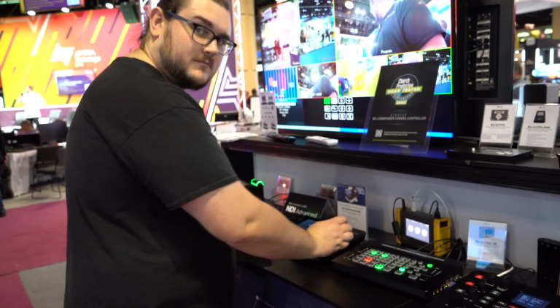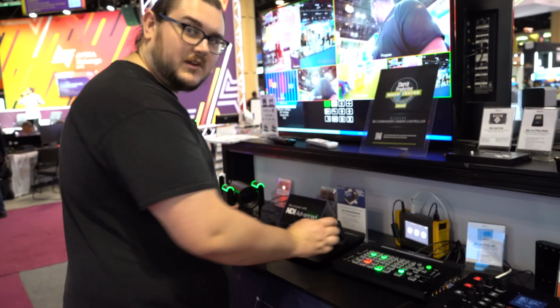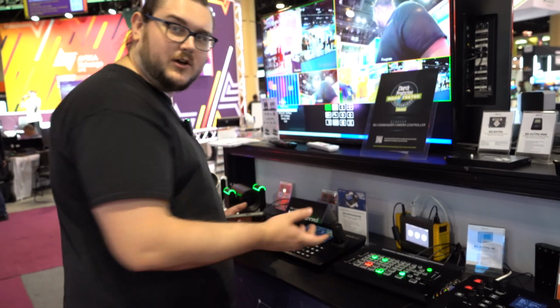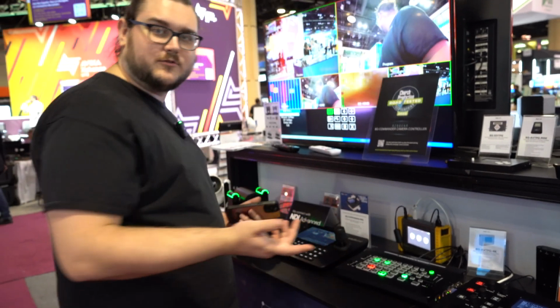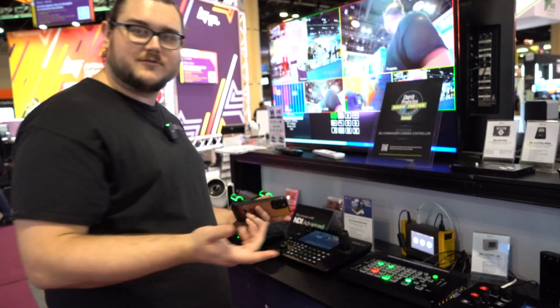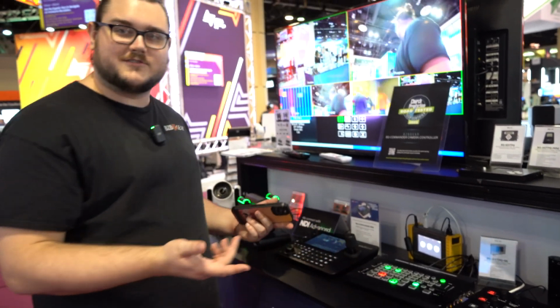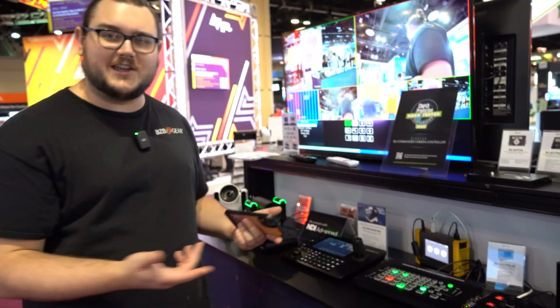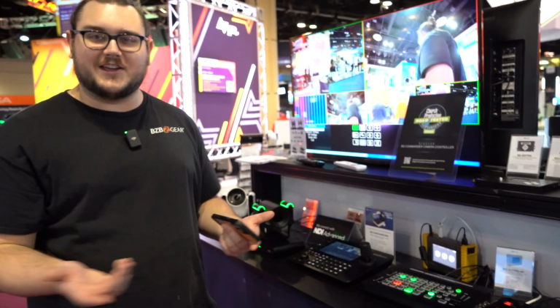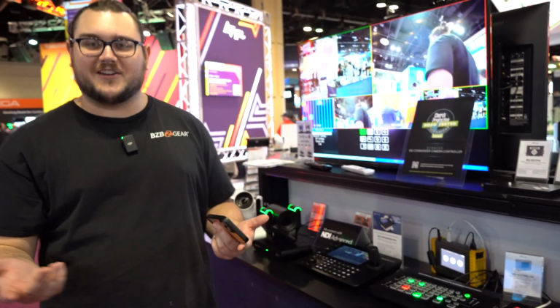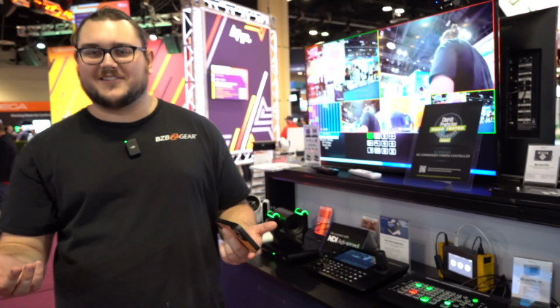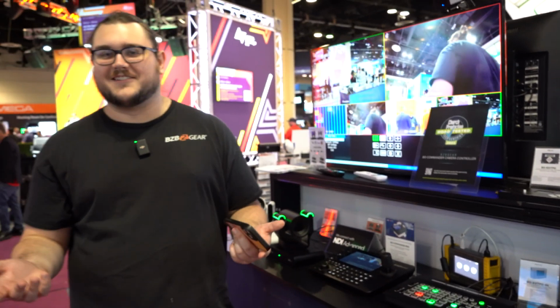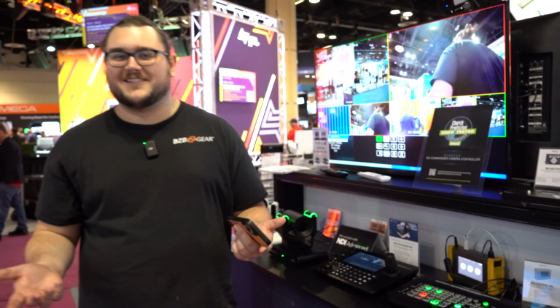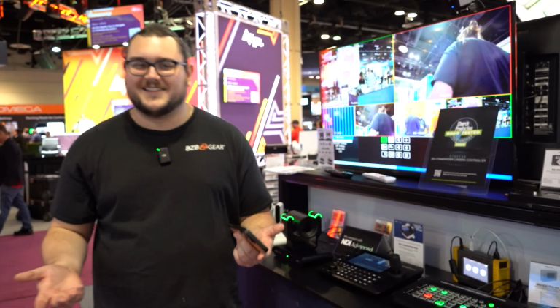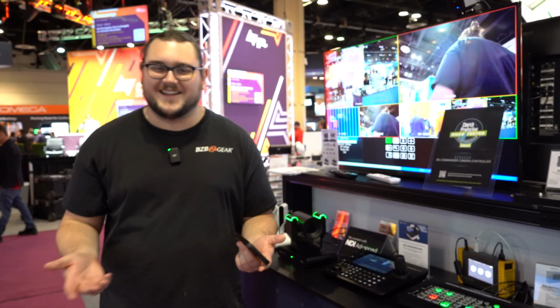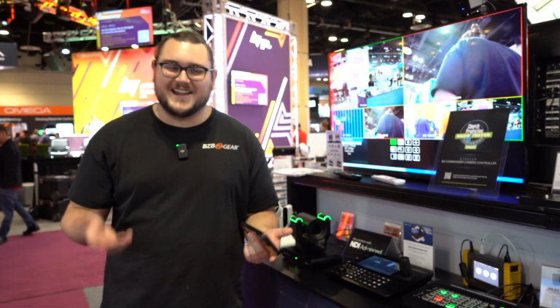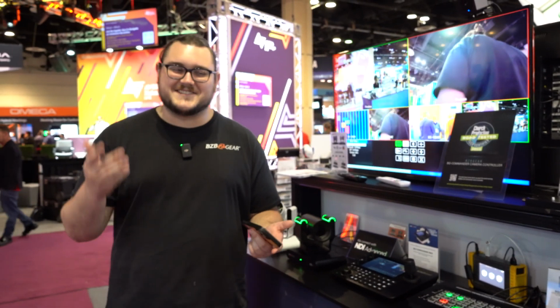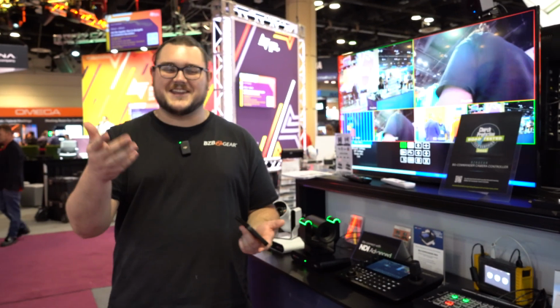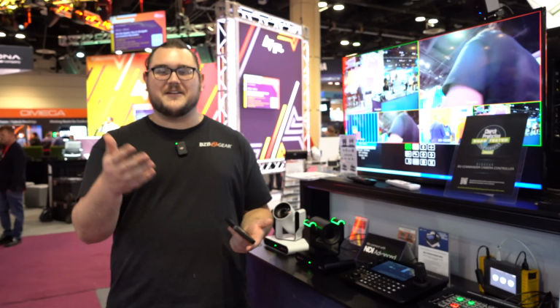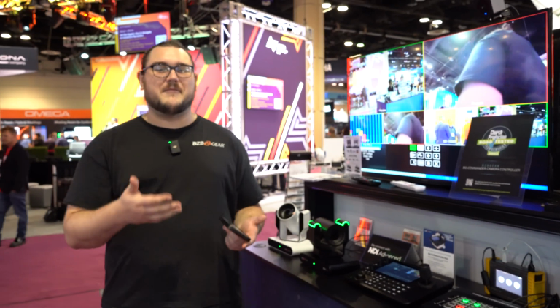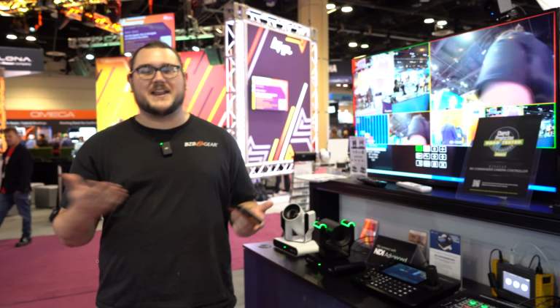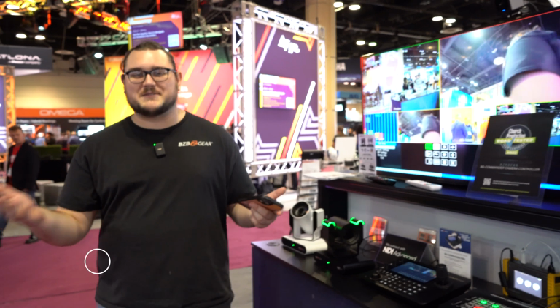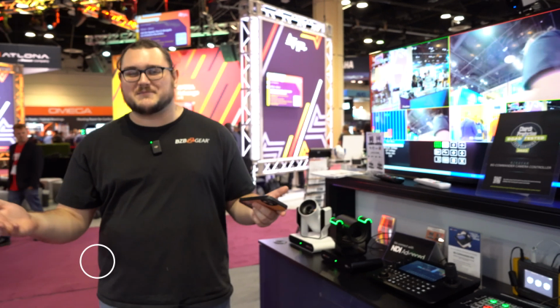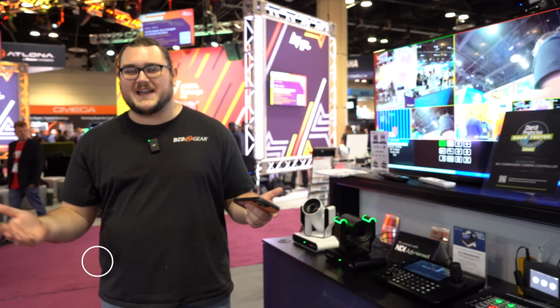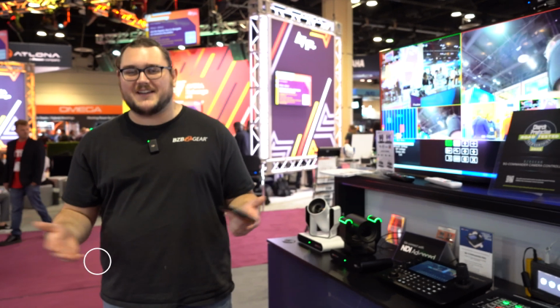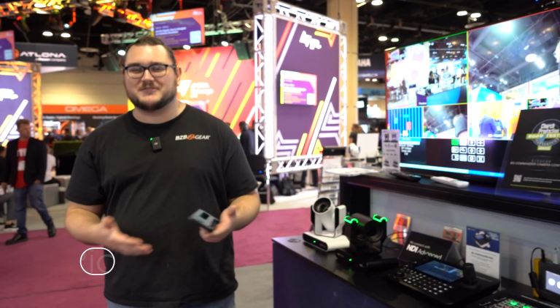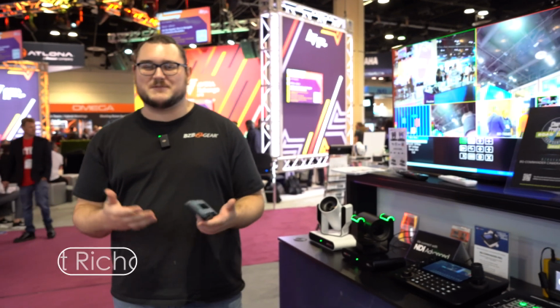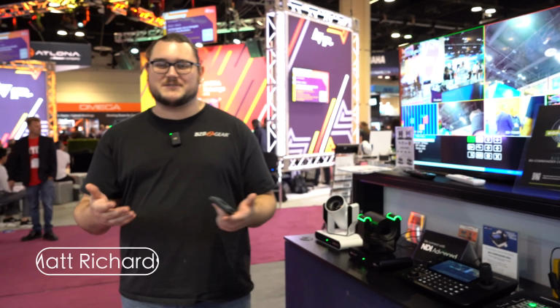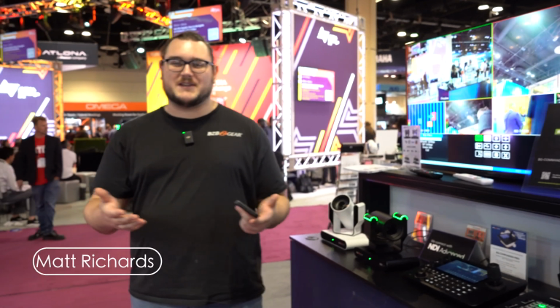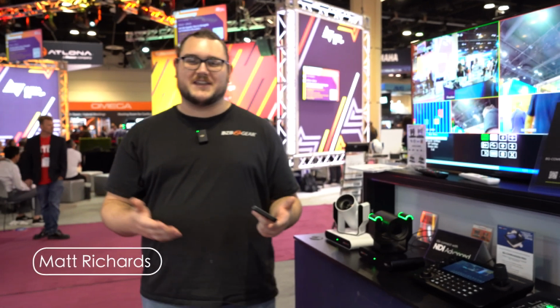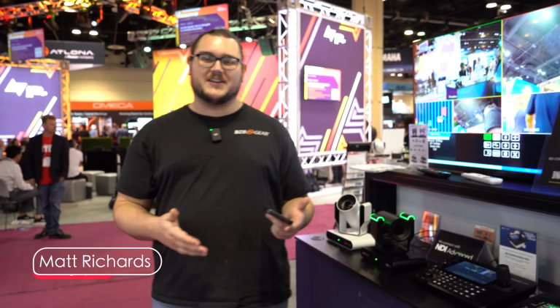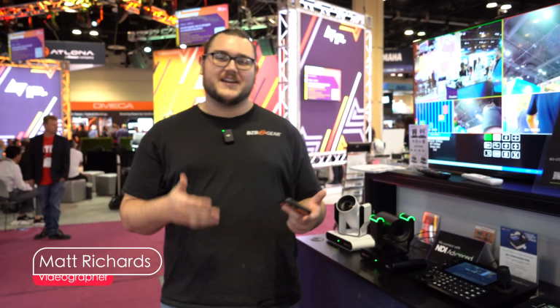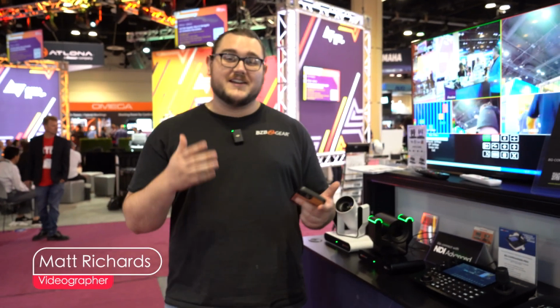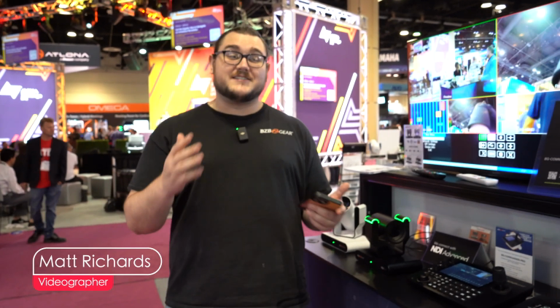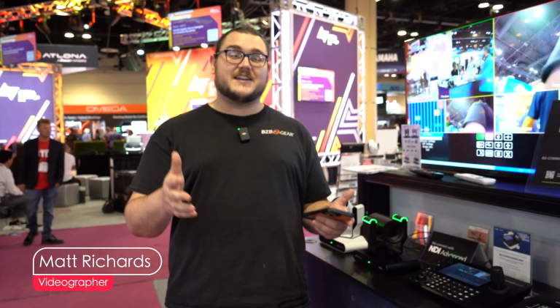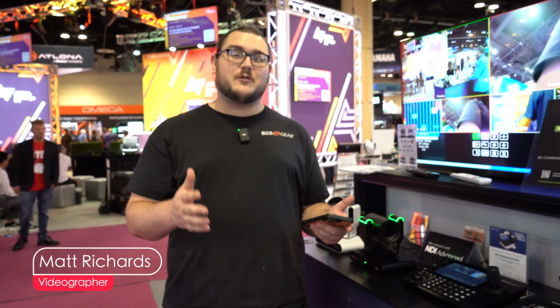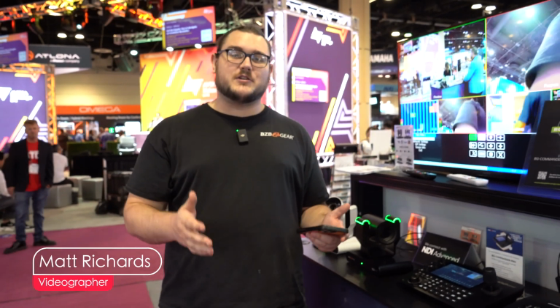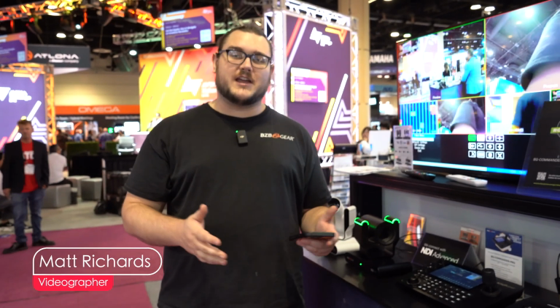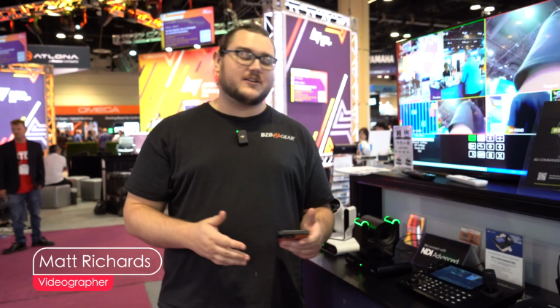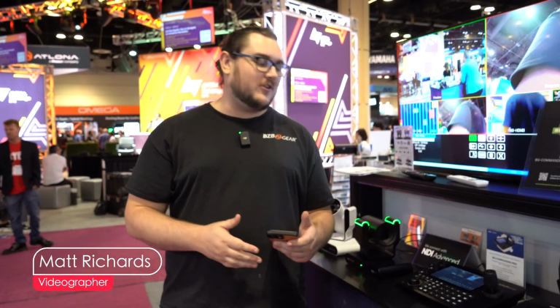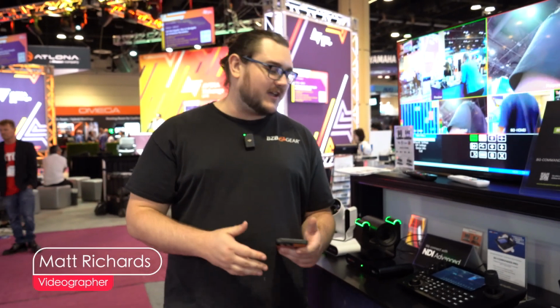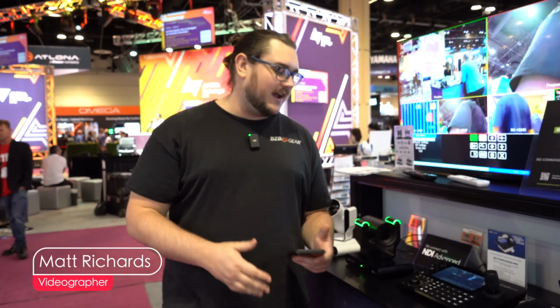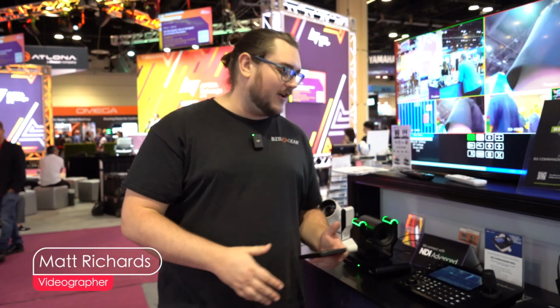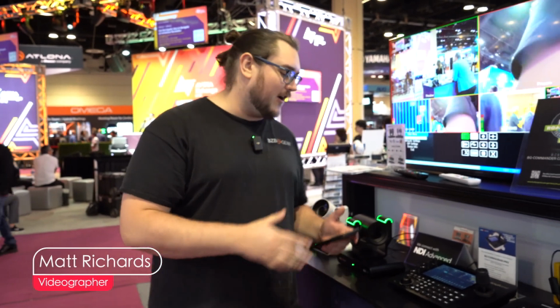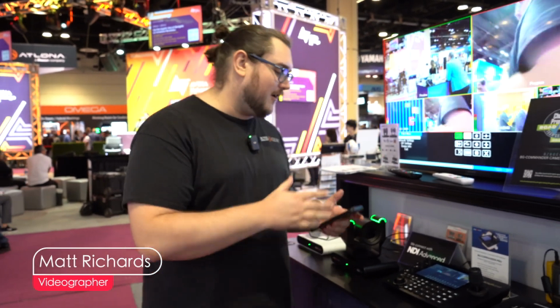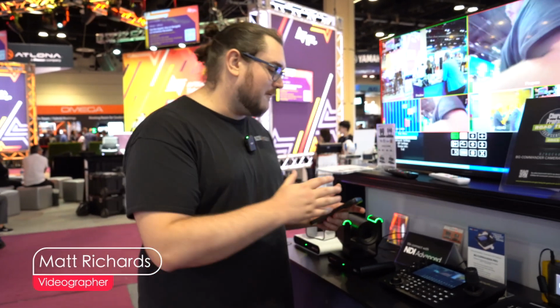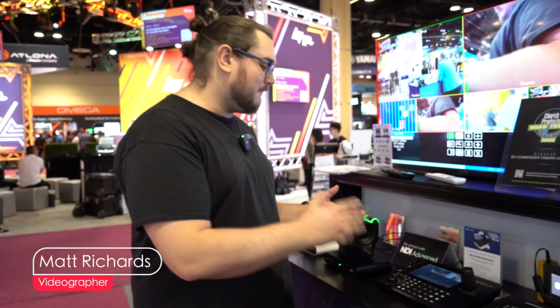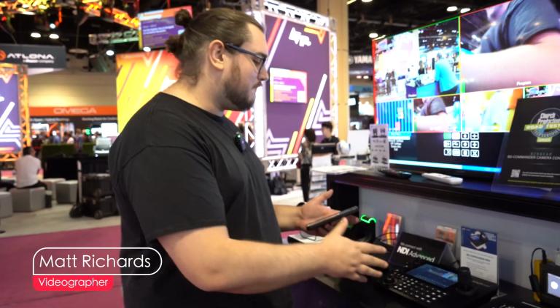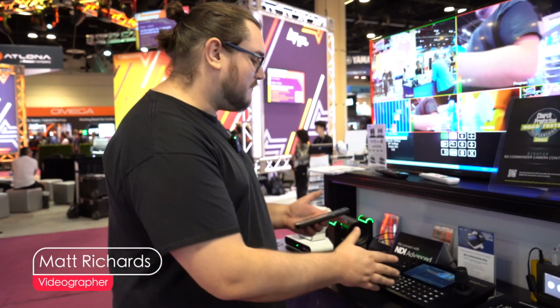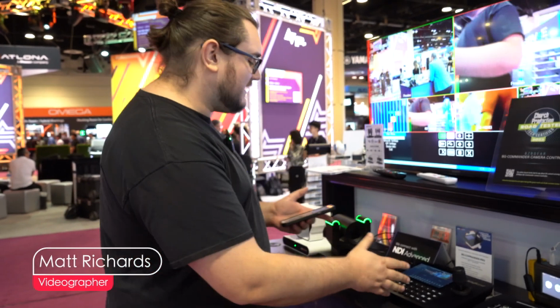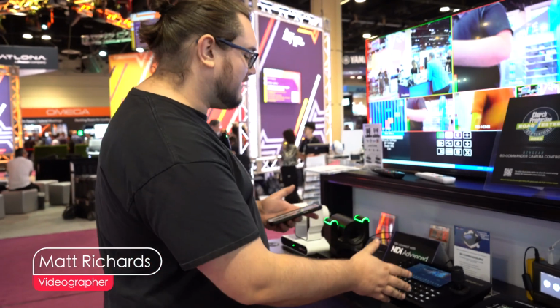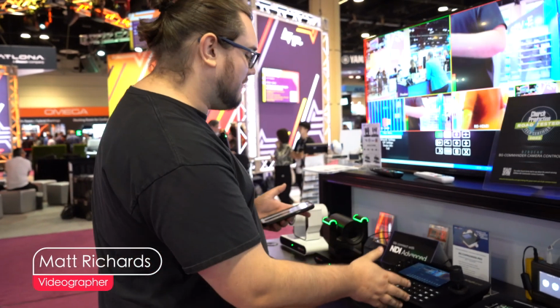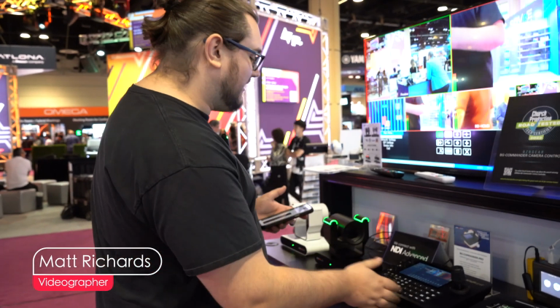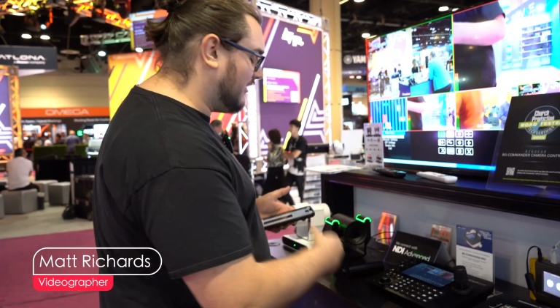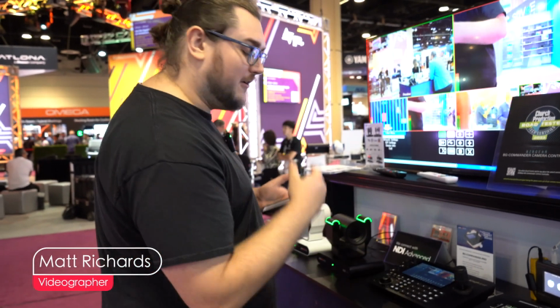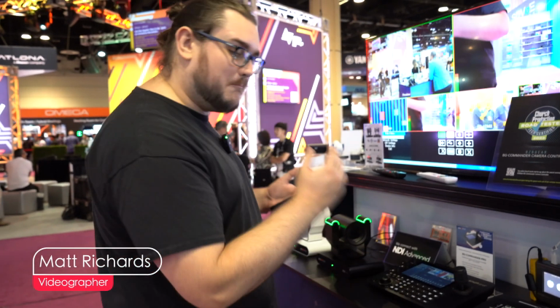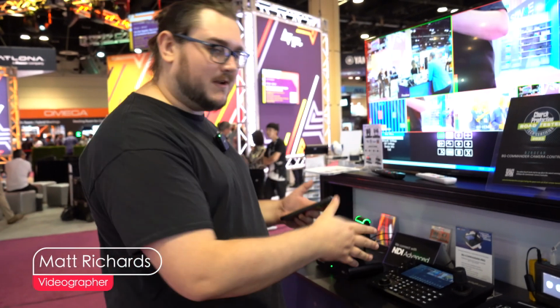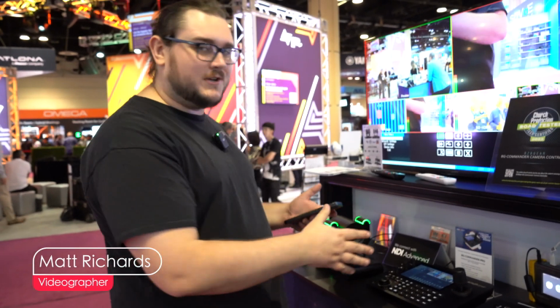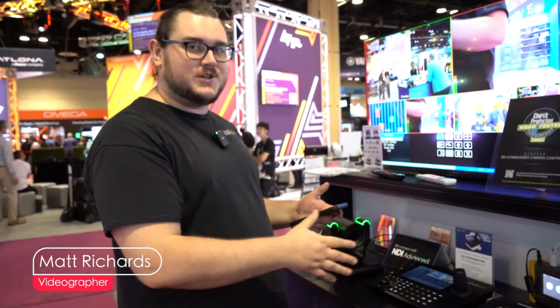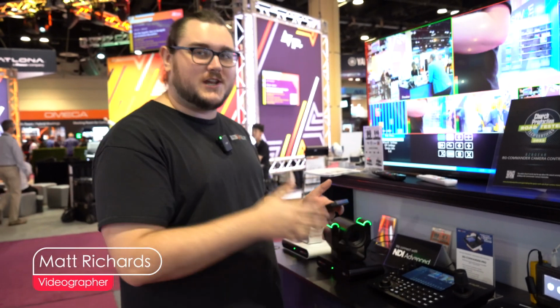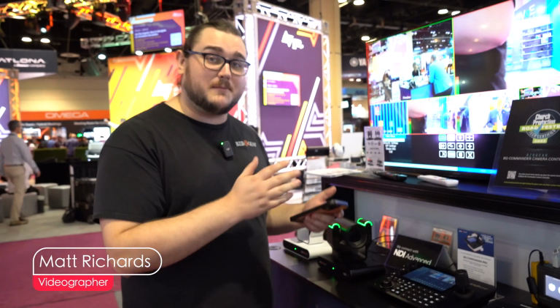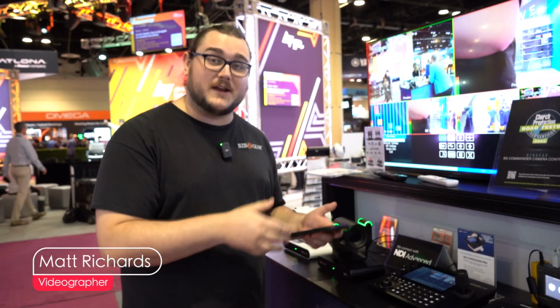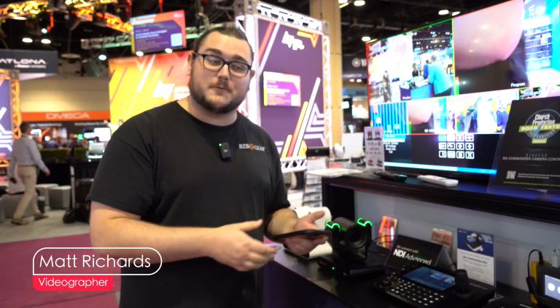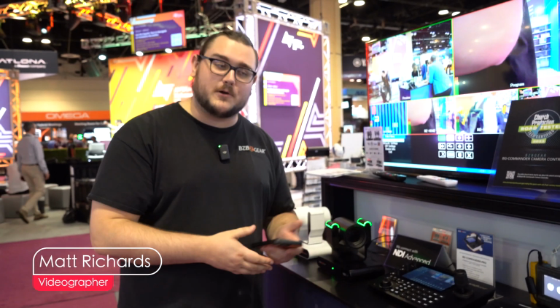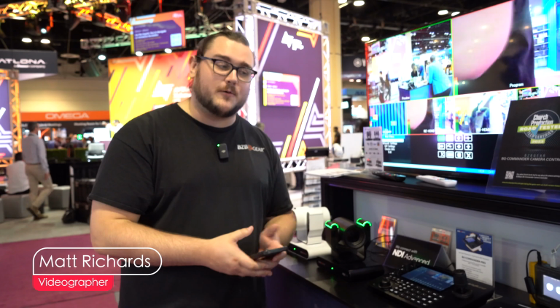Hey there, hi to ya. My name is Matt with BZB Gear. Today we're taking a look at our BZB Gear BG Commander Pro.